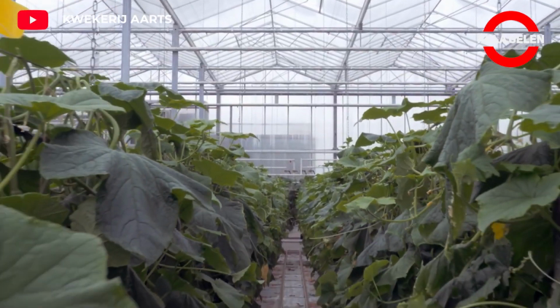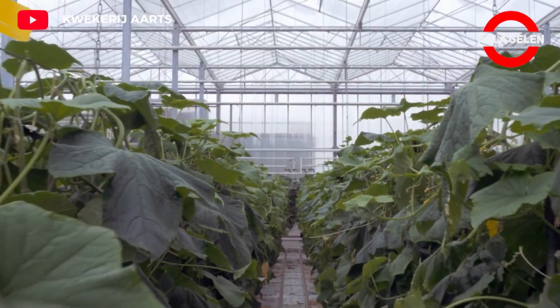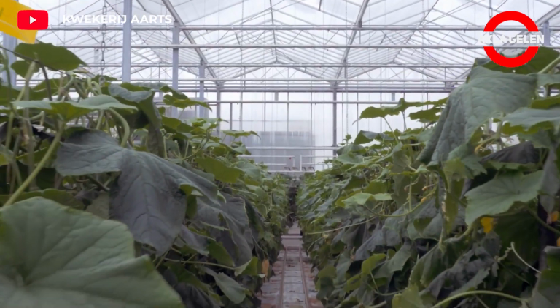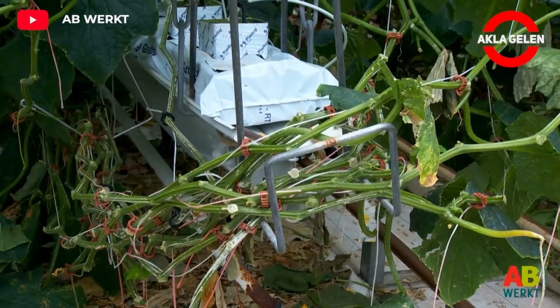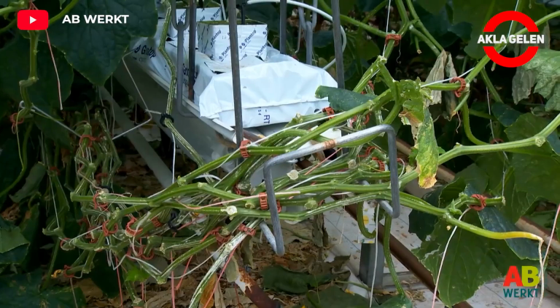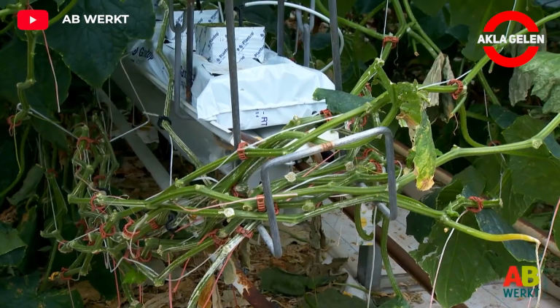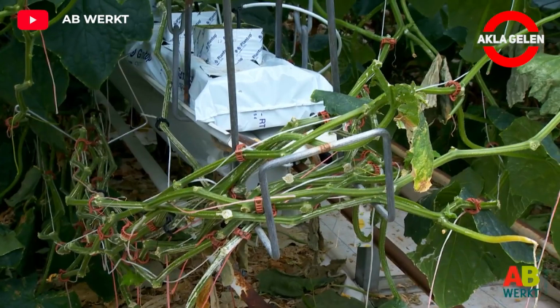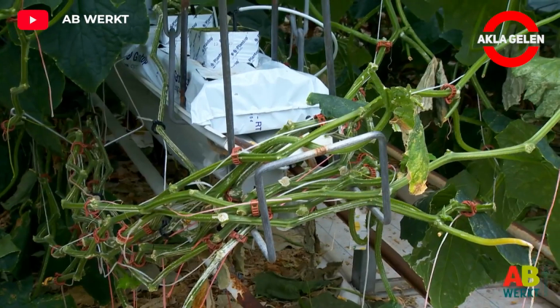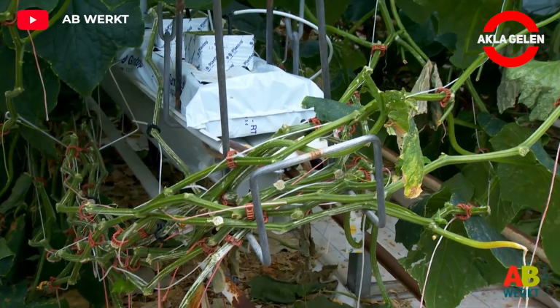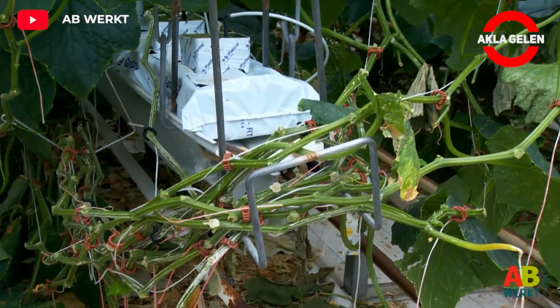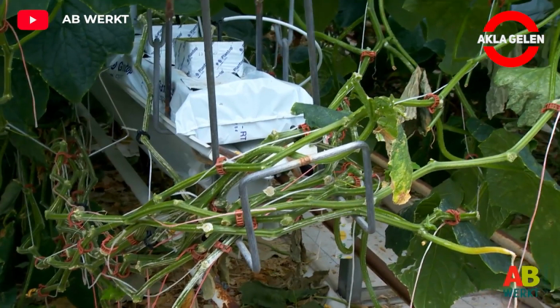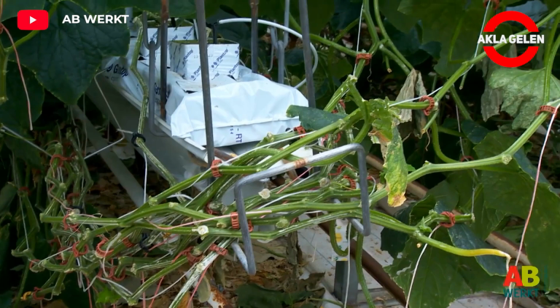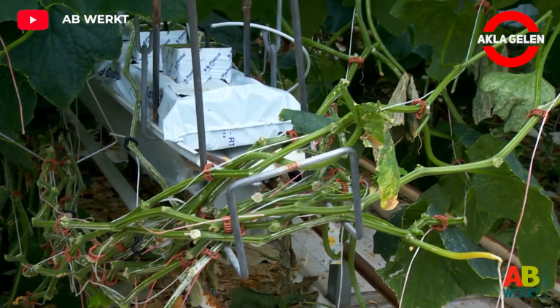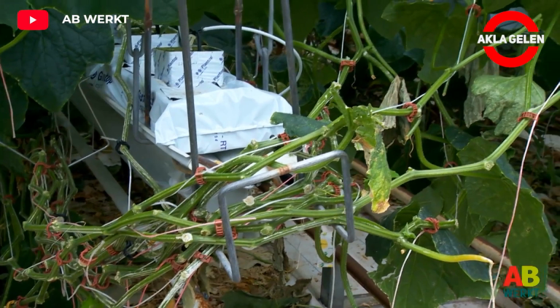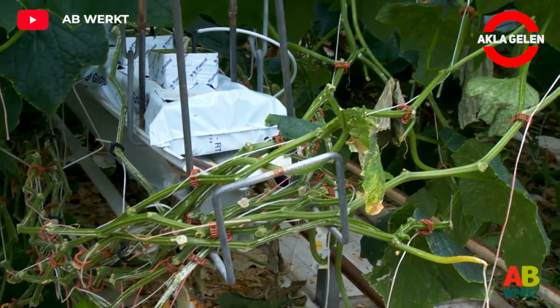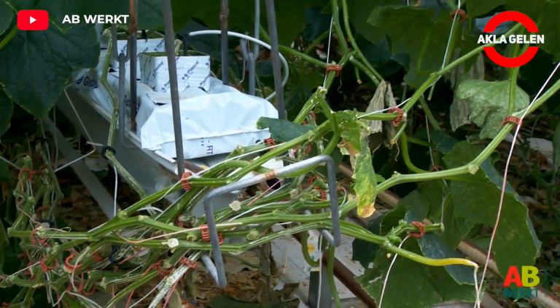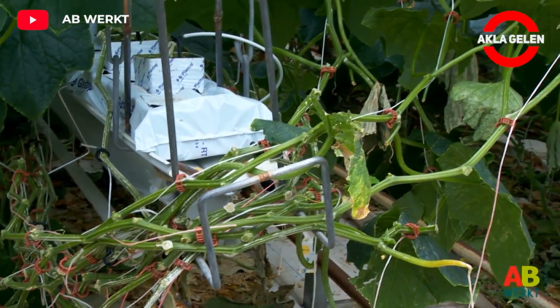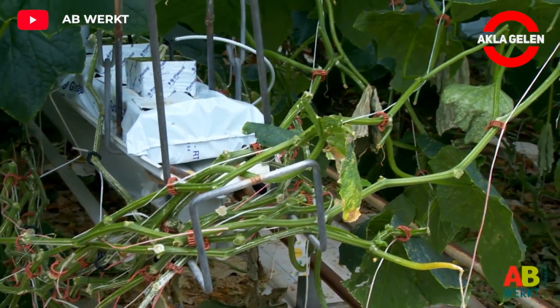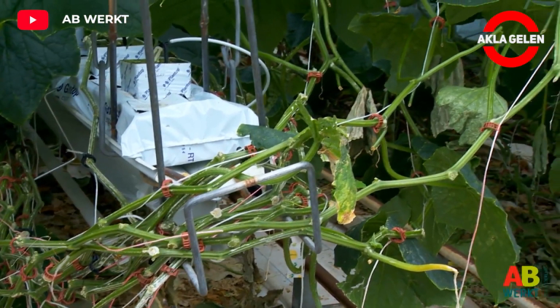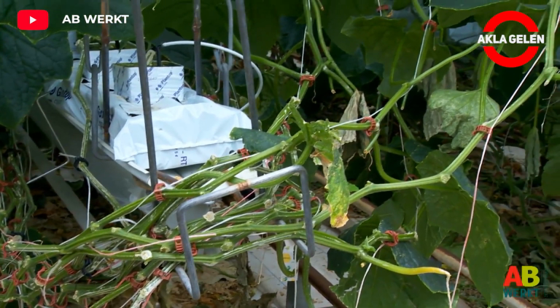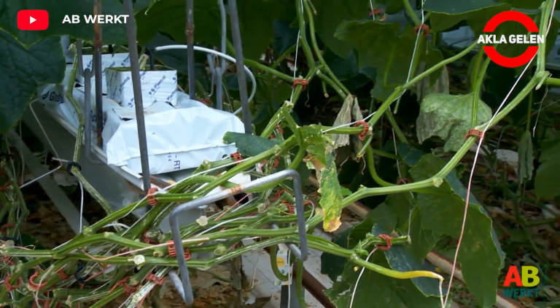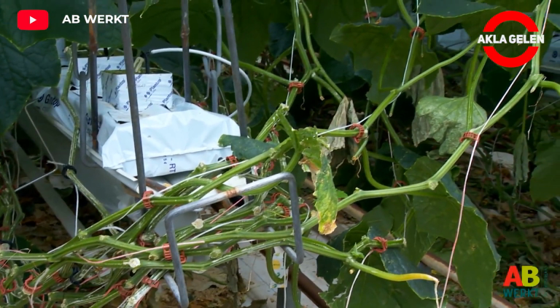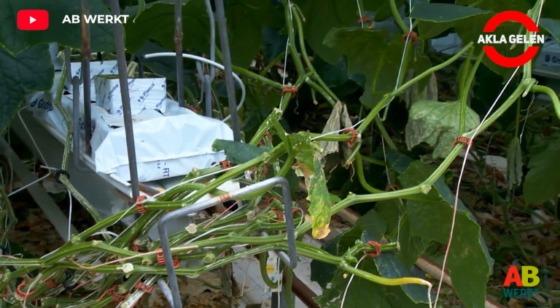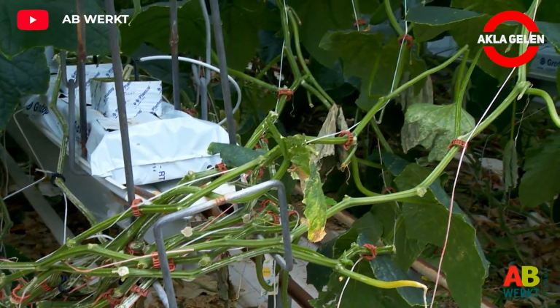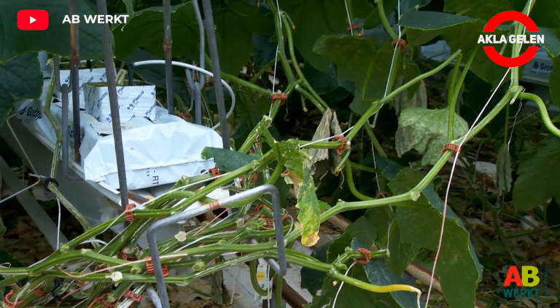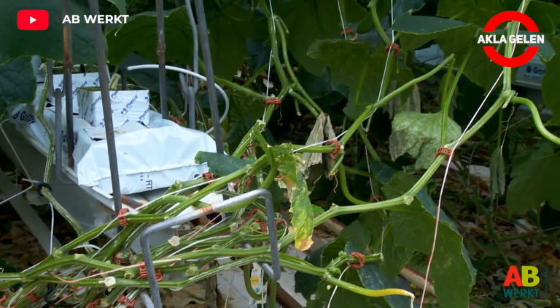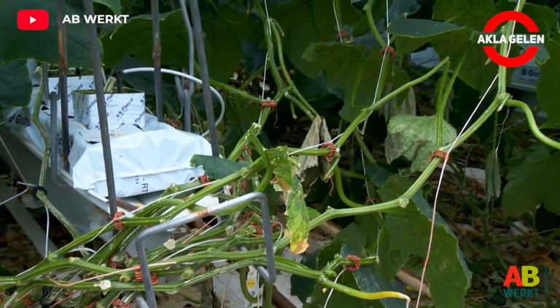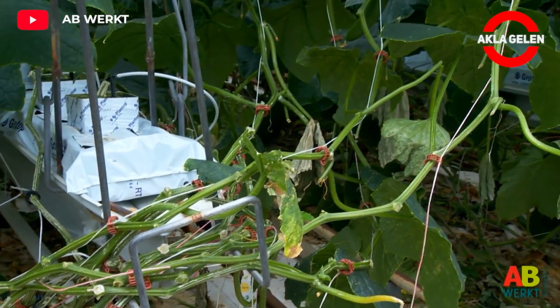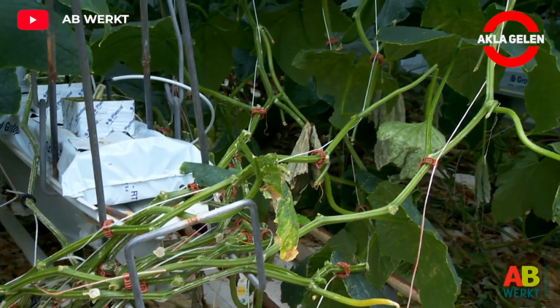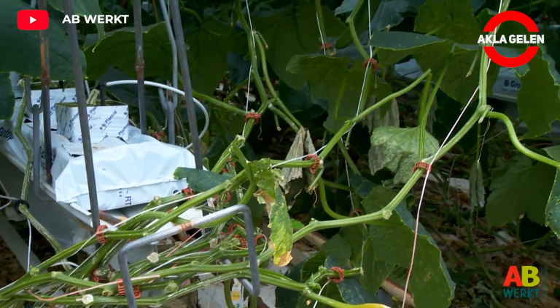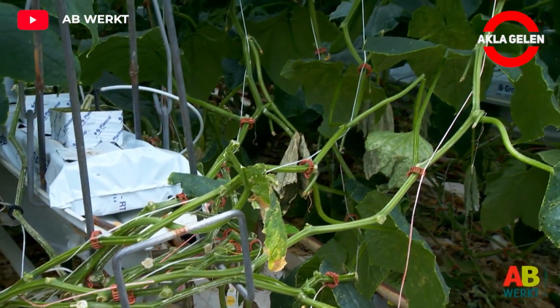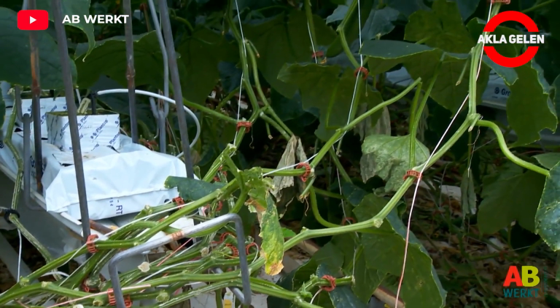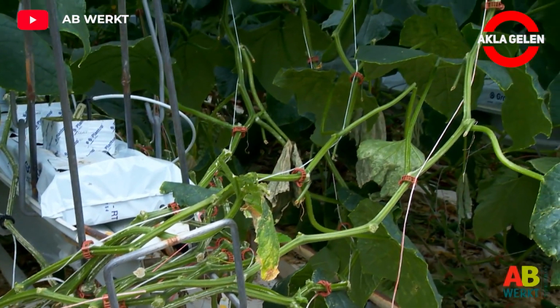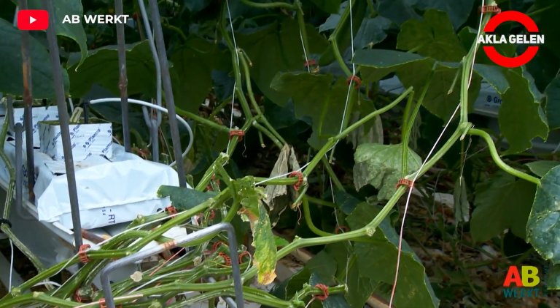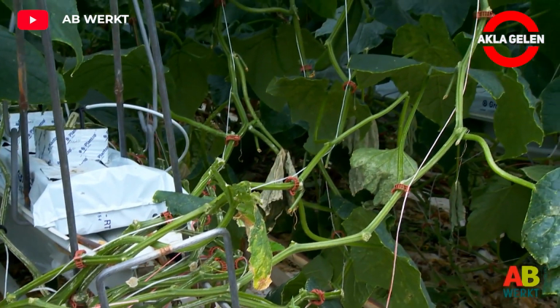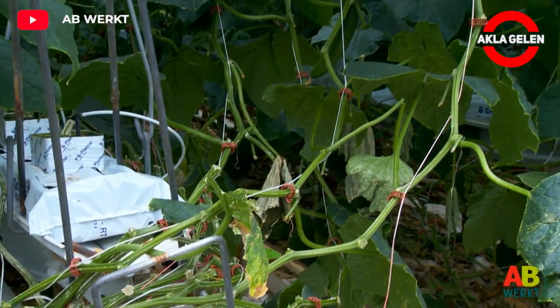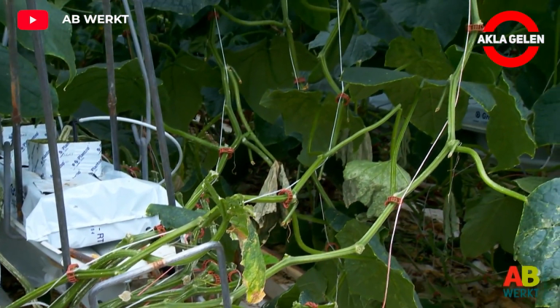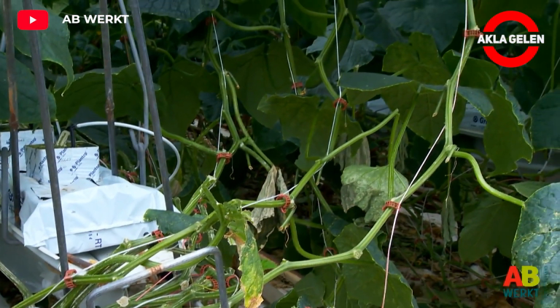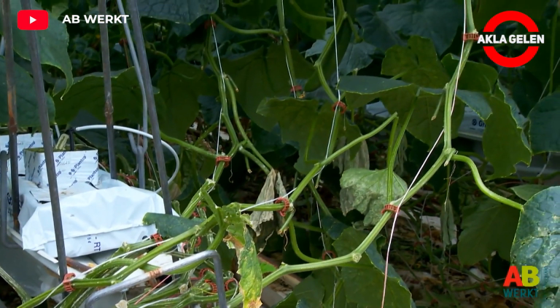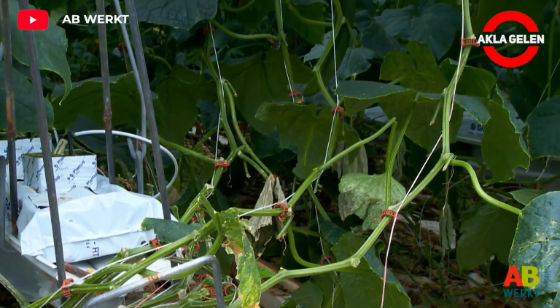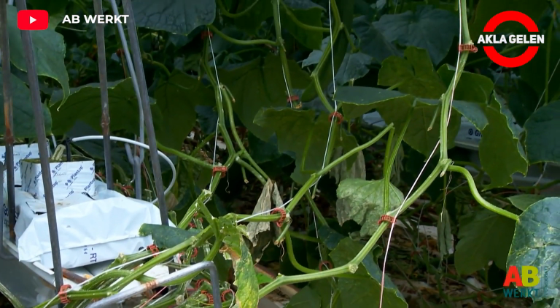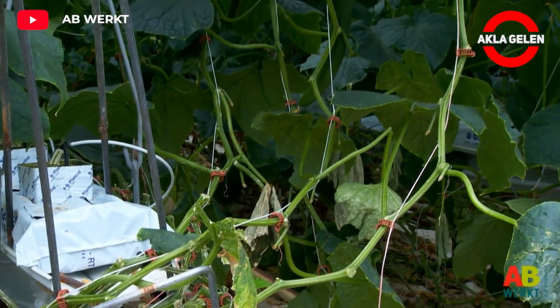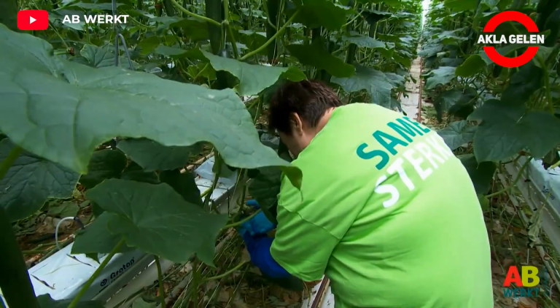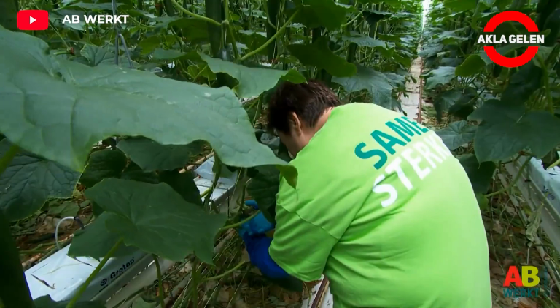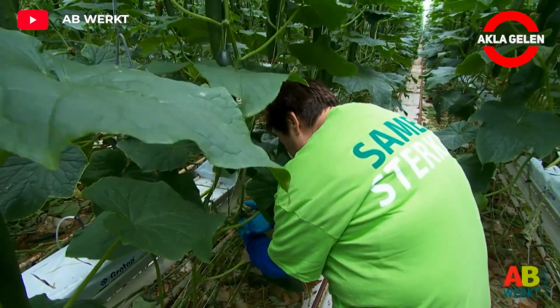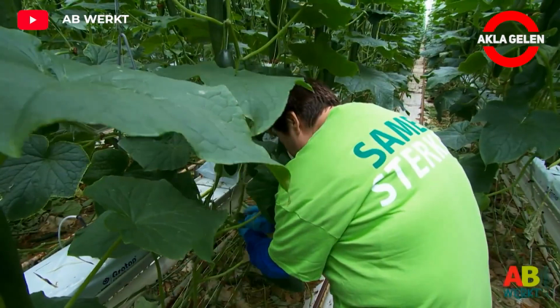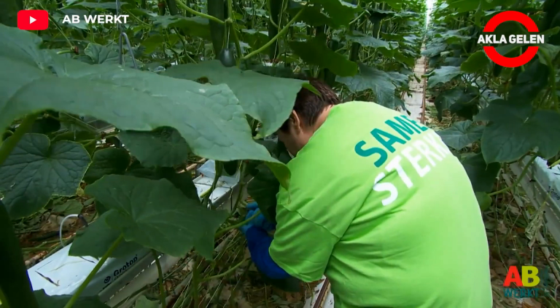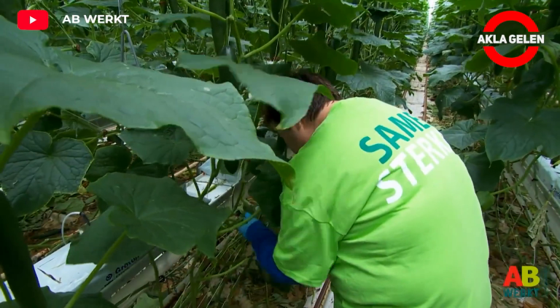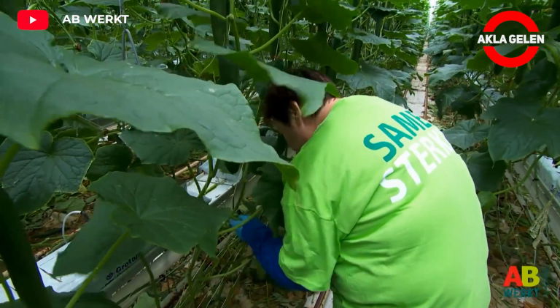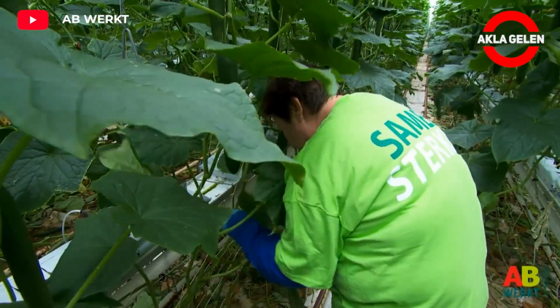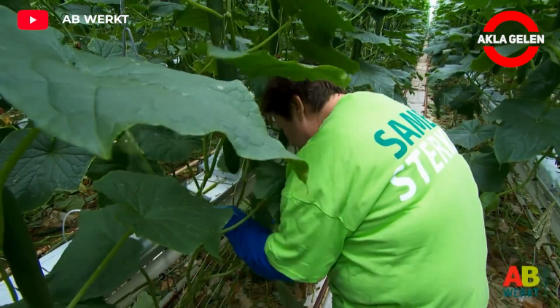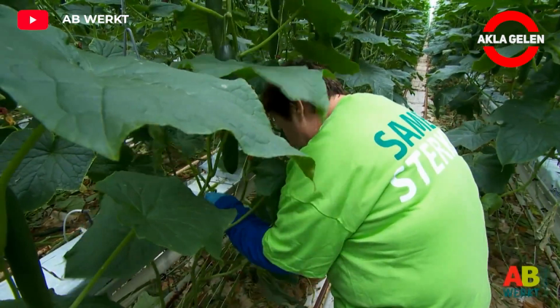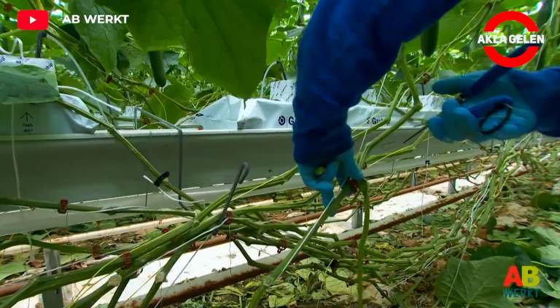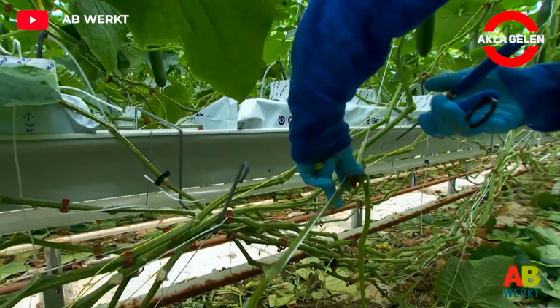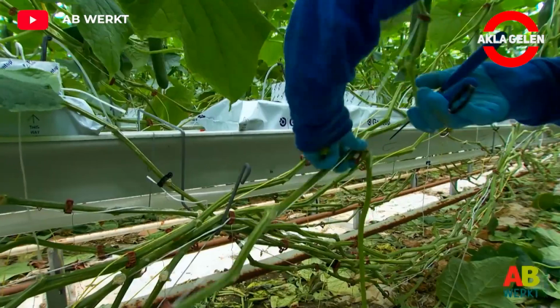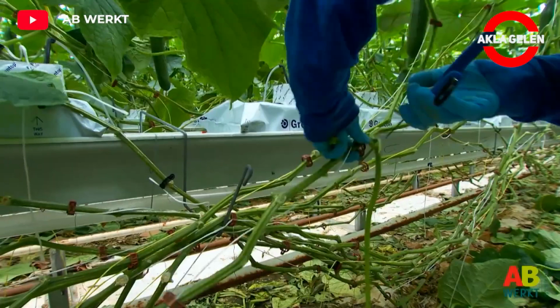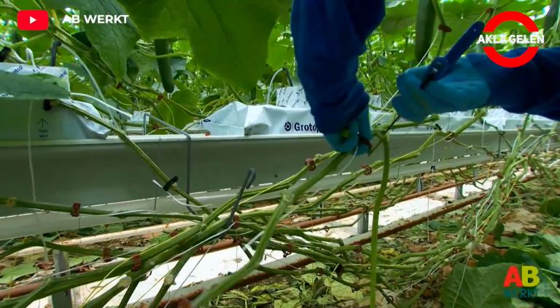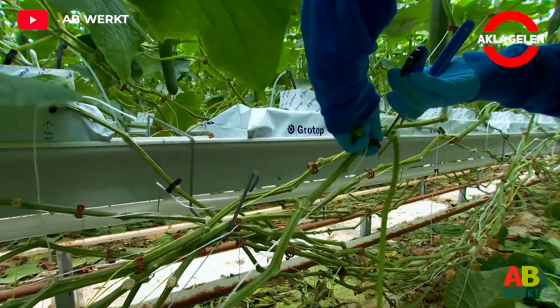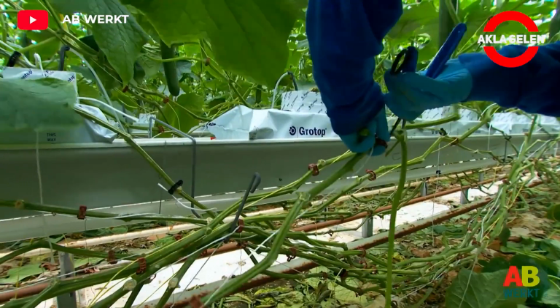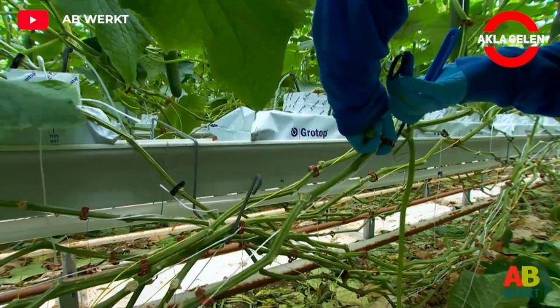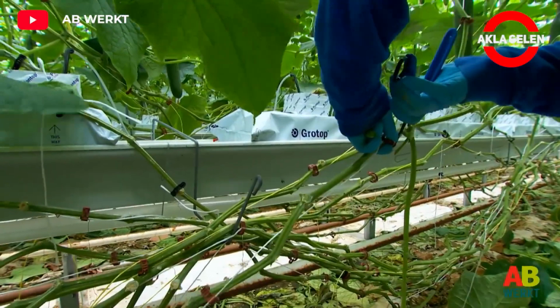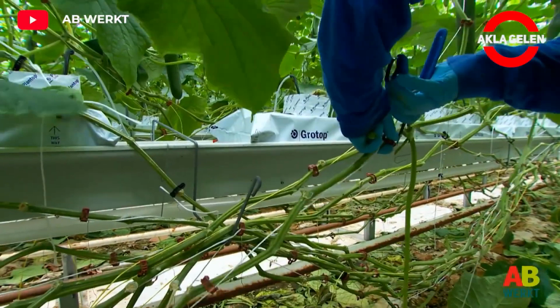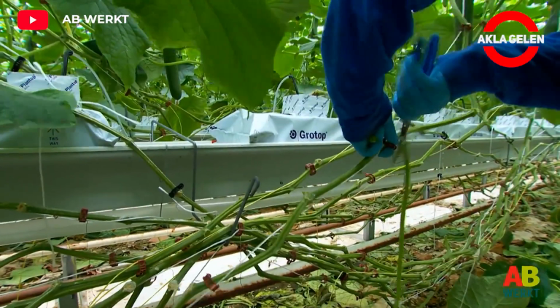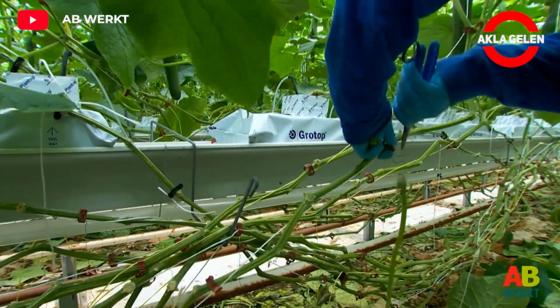If cucumber plants have too many leaves, they should be cut off, because excess leaves prevent the cucumber from getting sufficient sunlight.